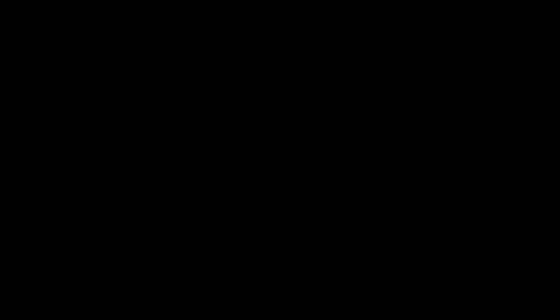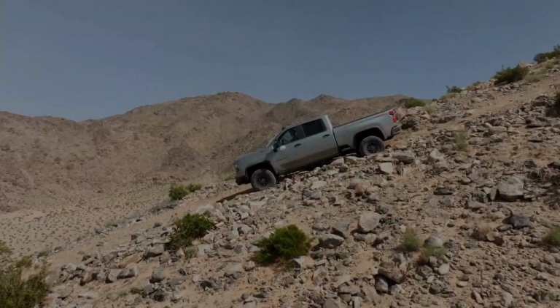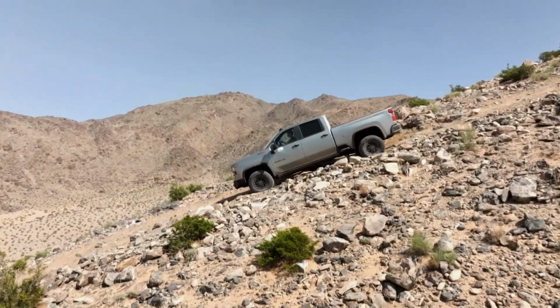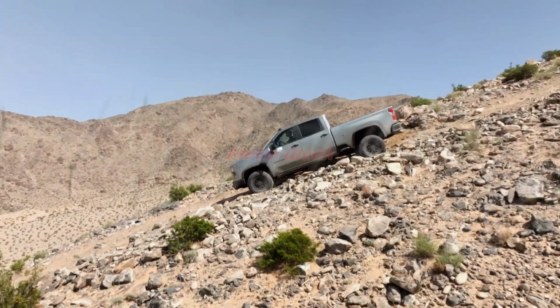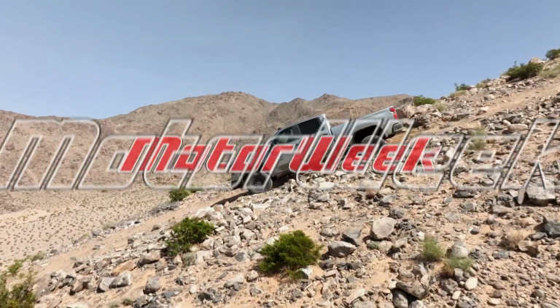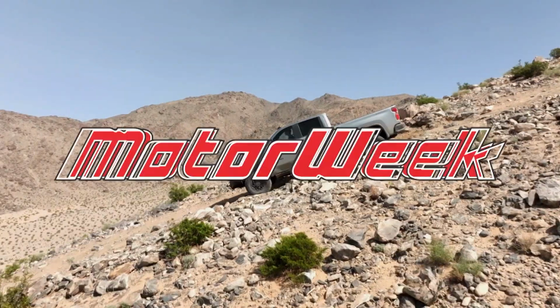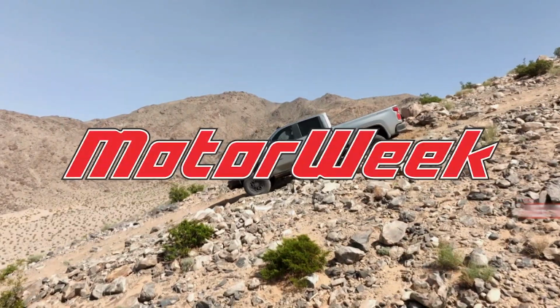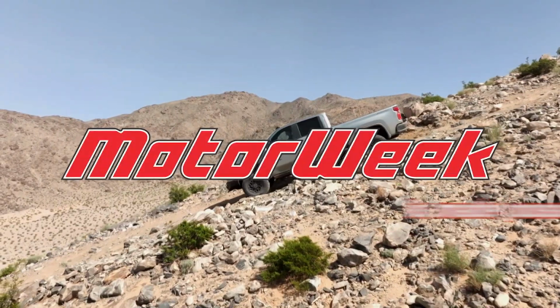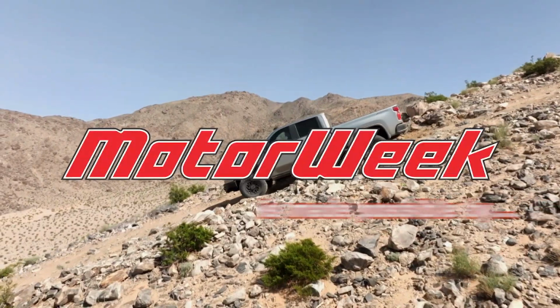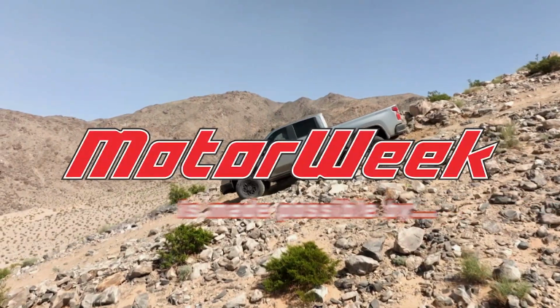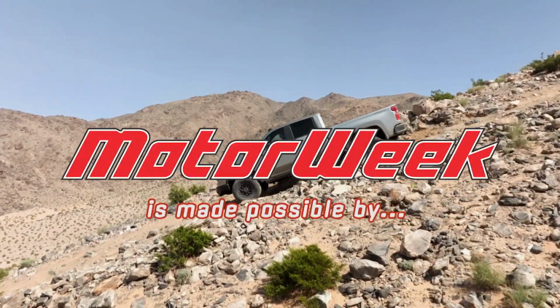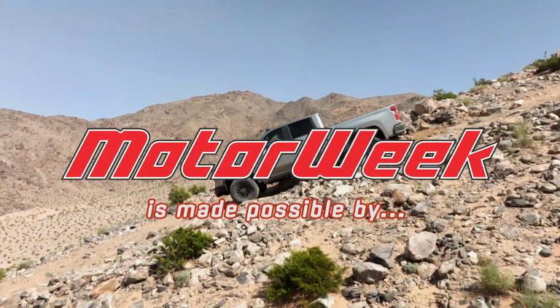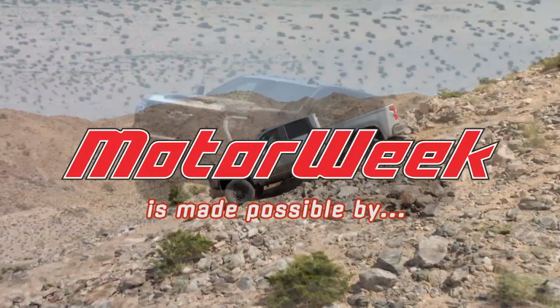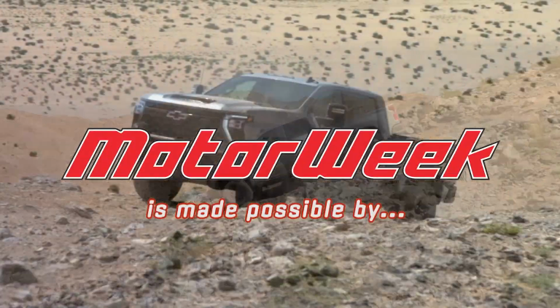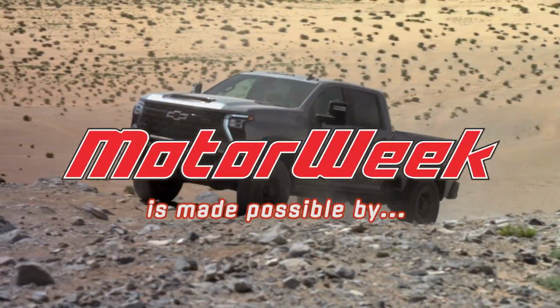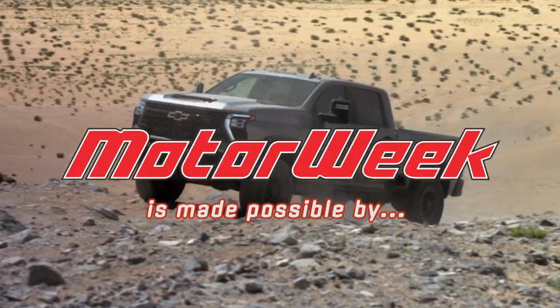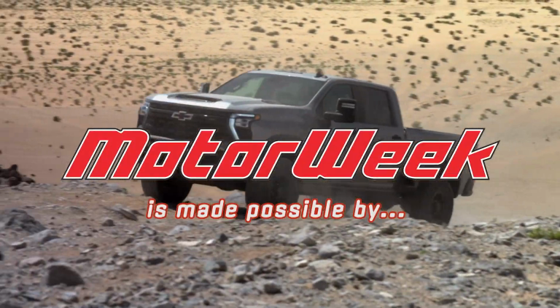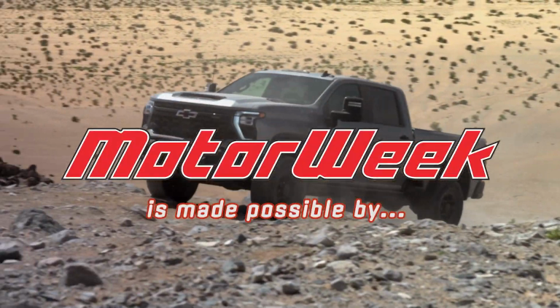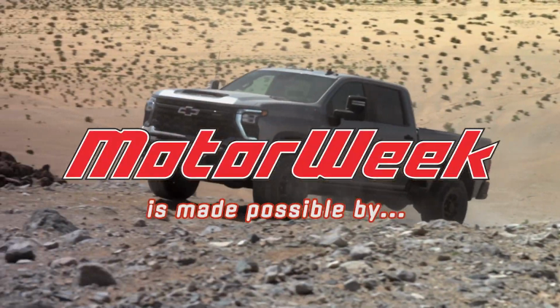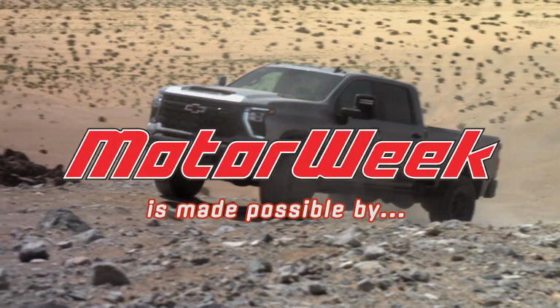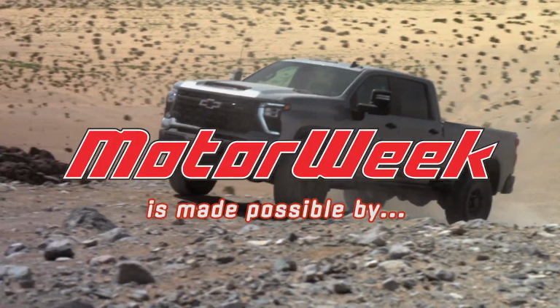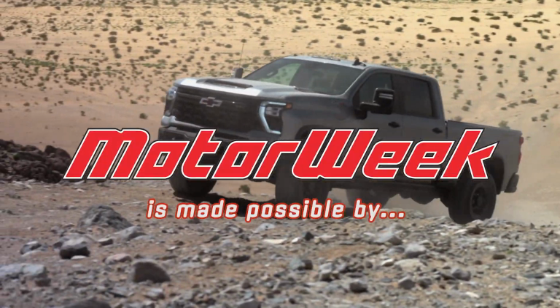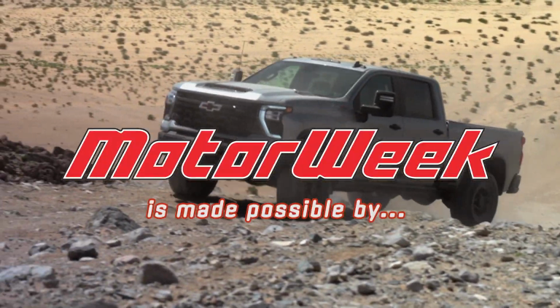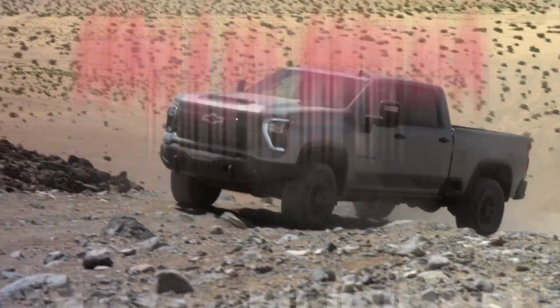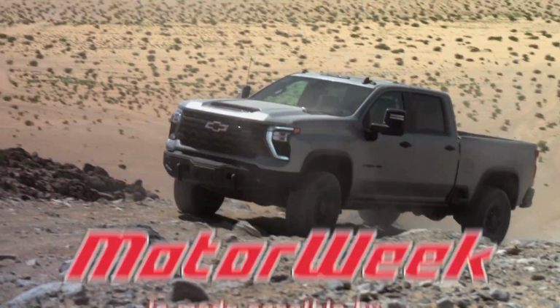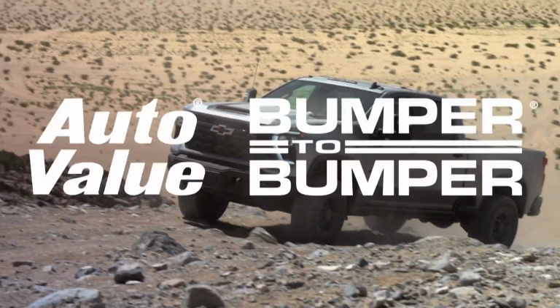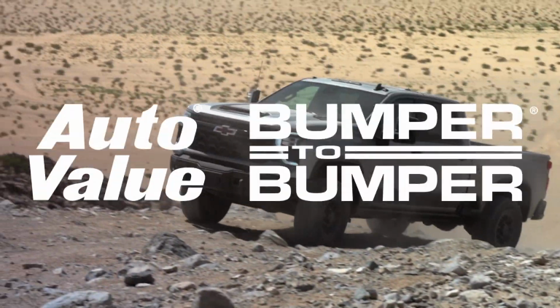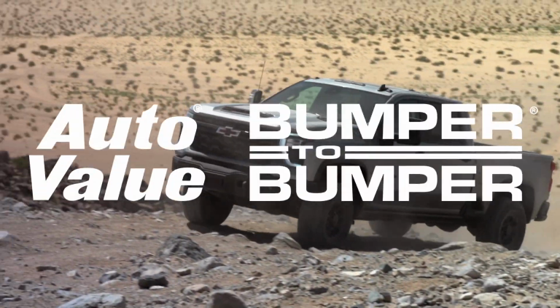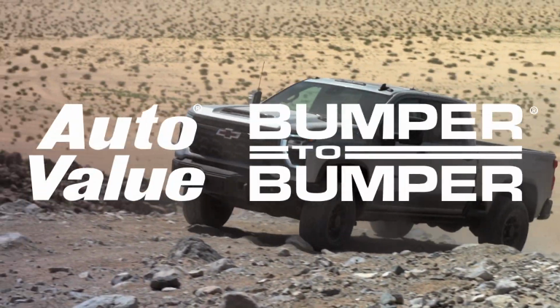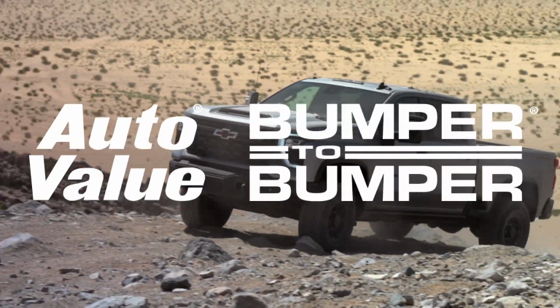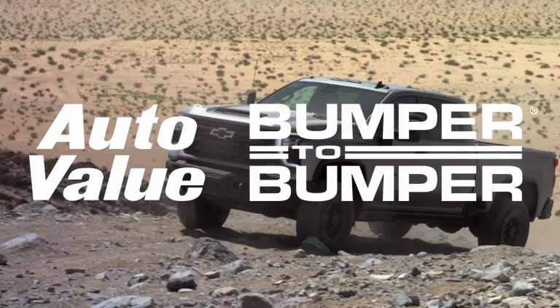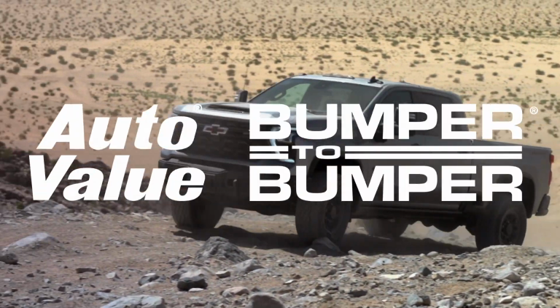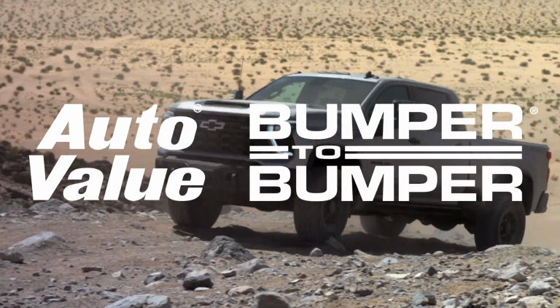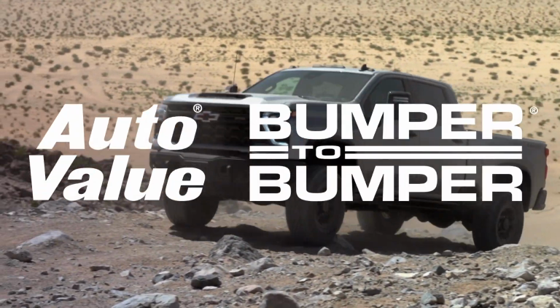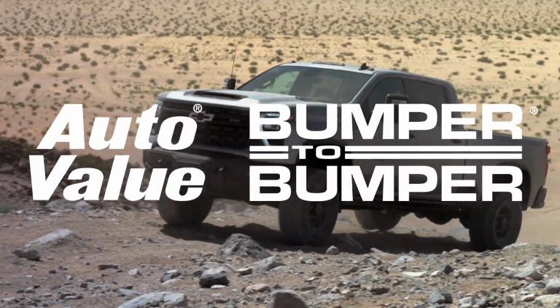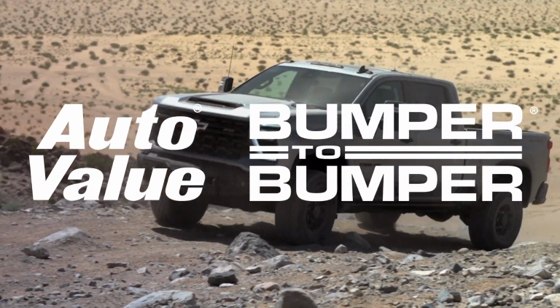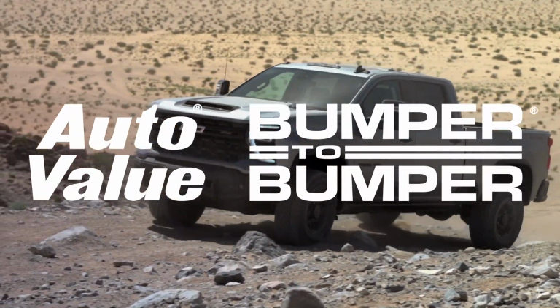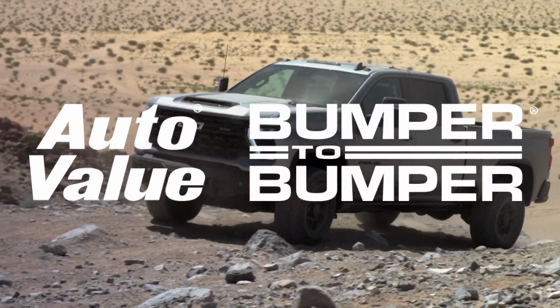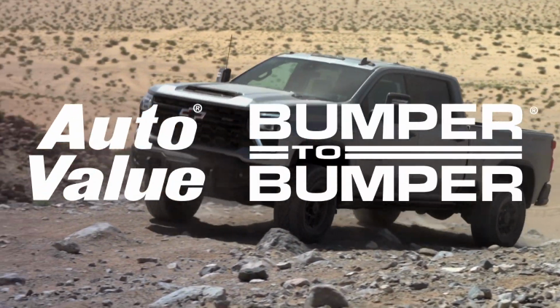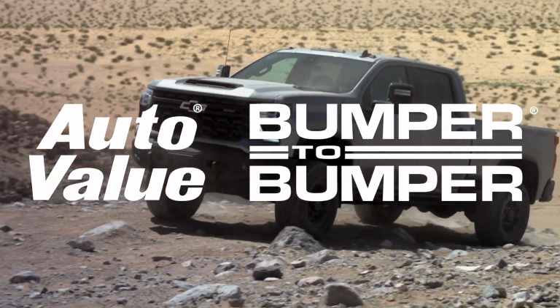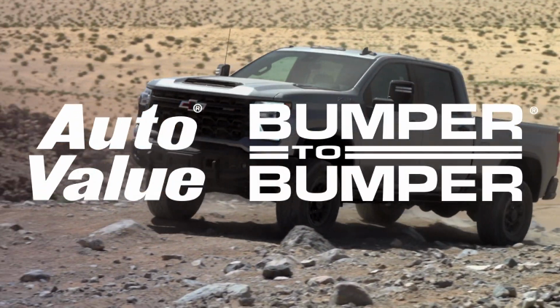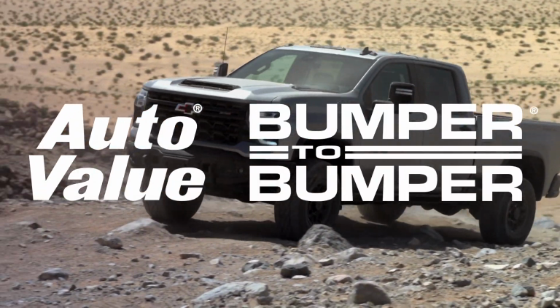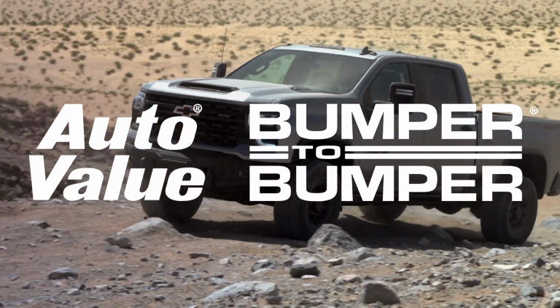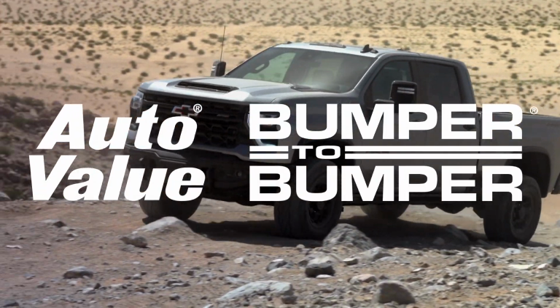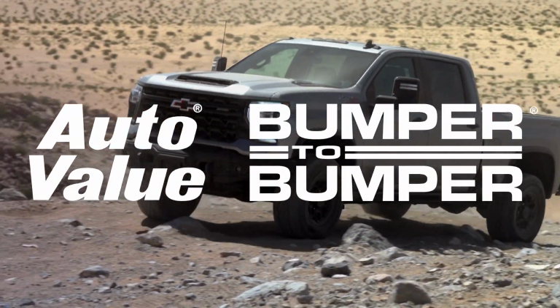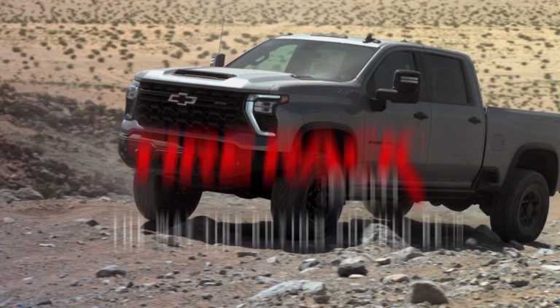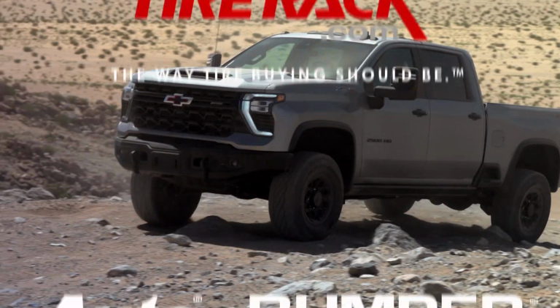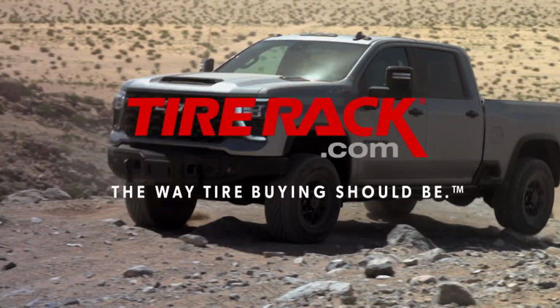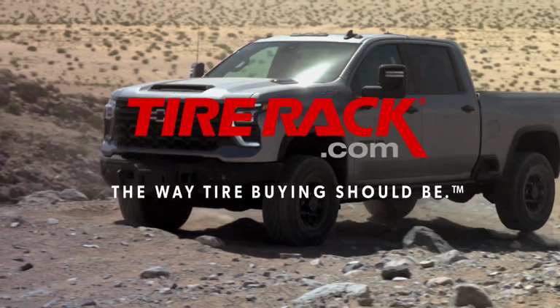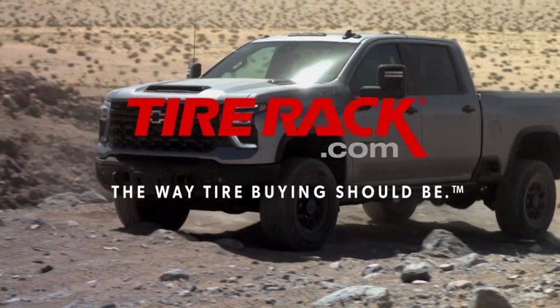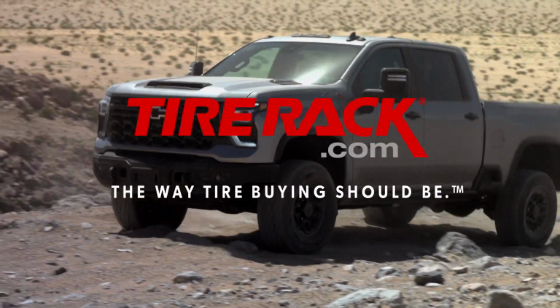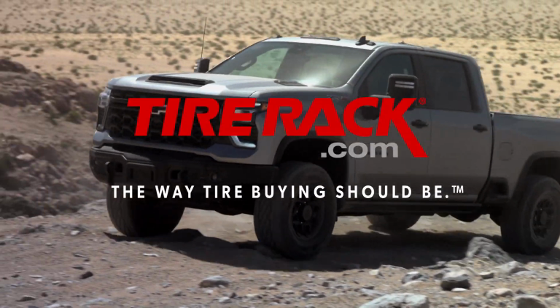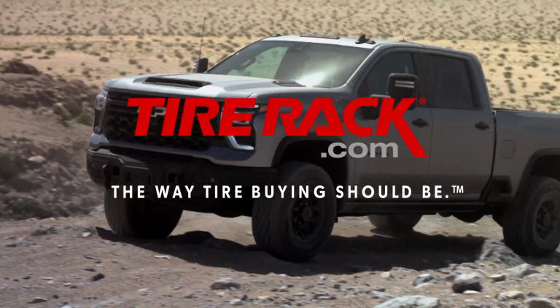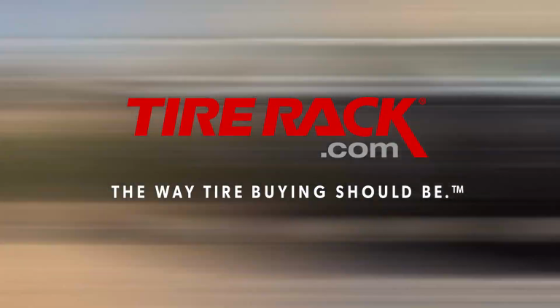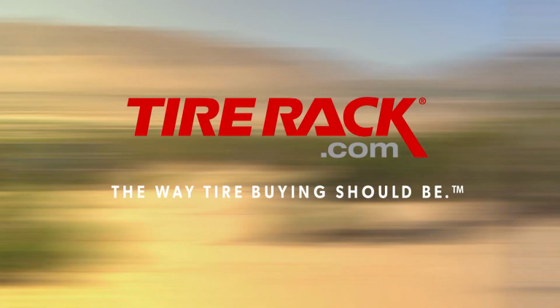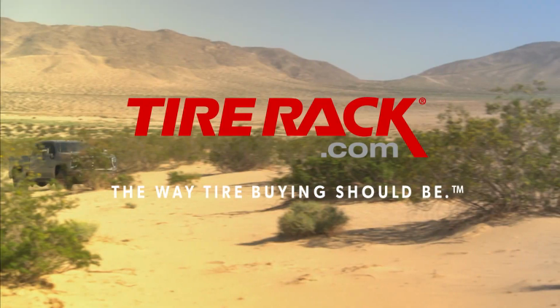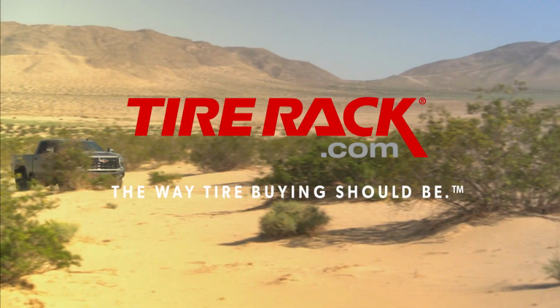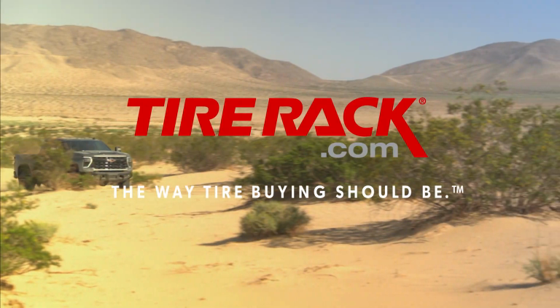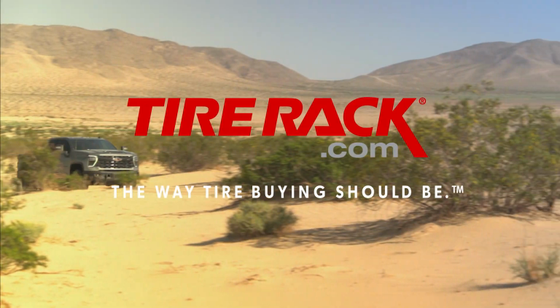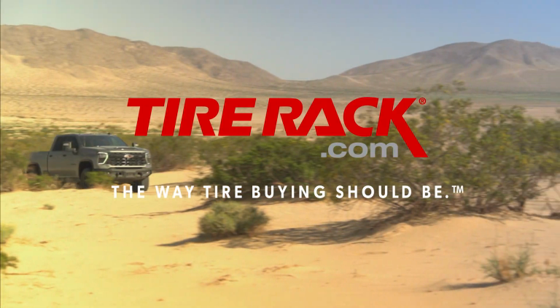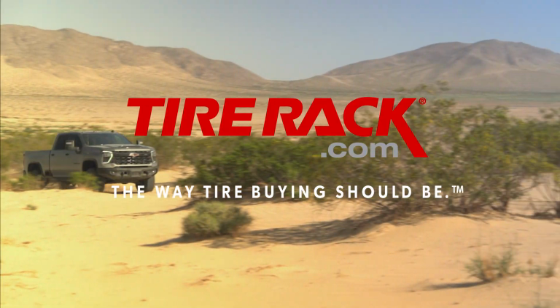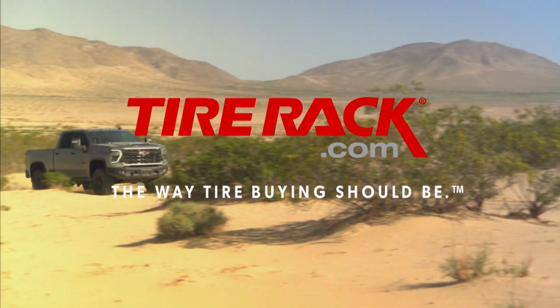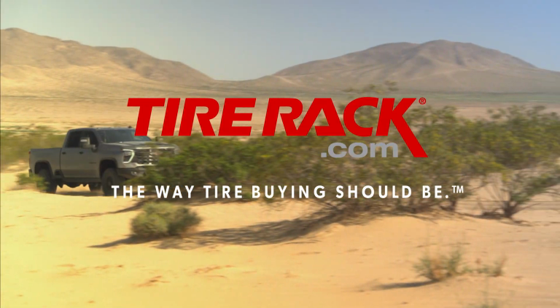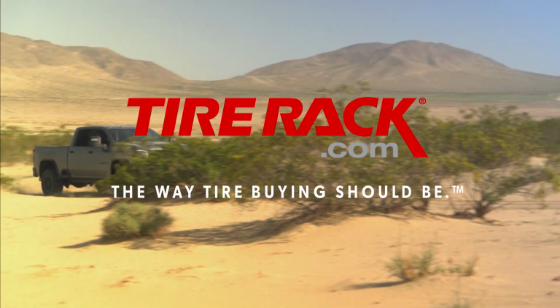MotorWeek is made possible by AutoValue and Bumper to Bumper and TireRack.com.